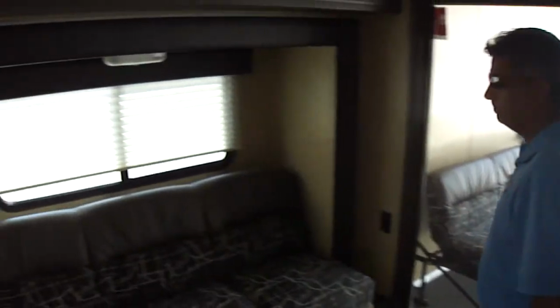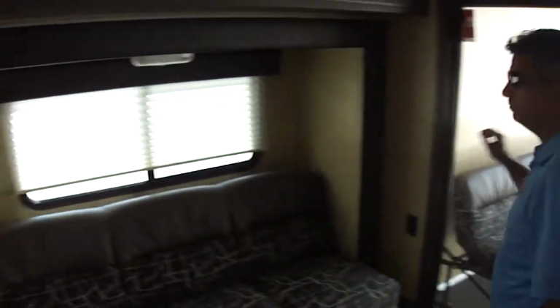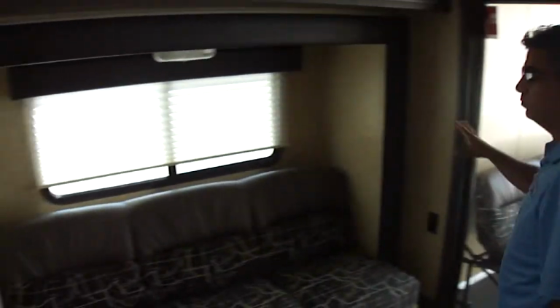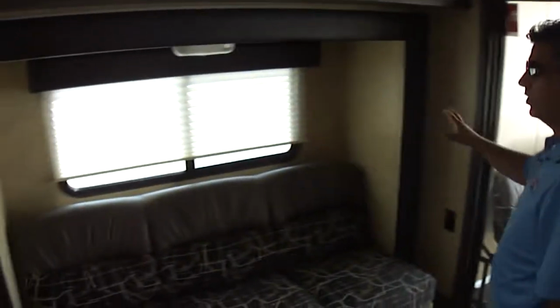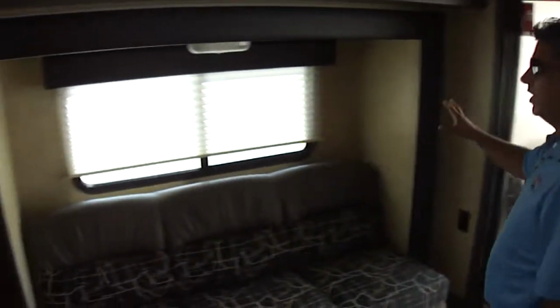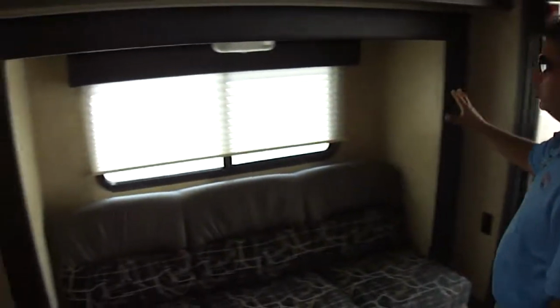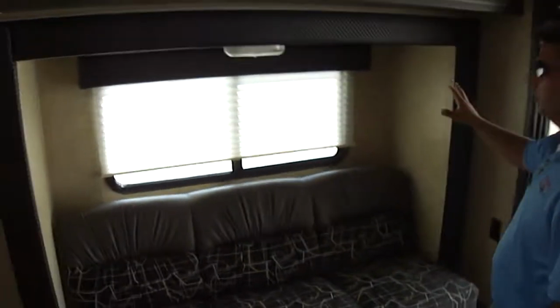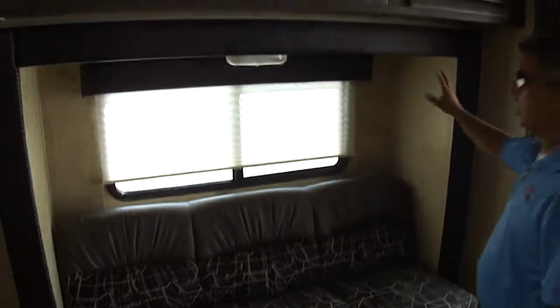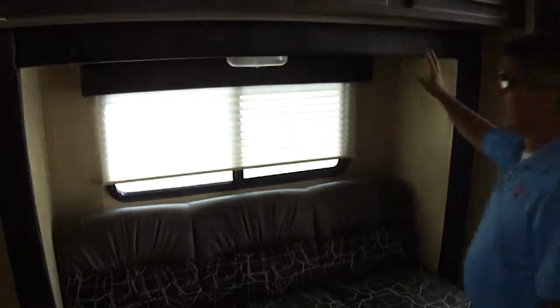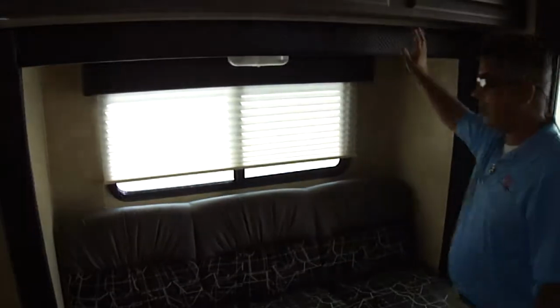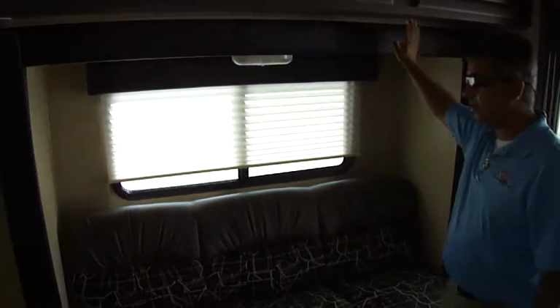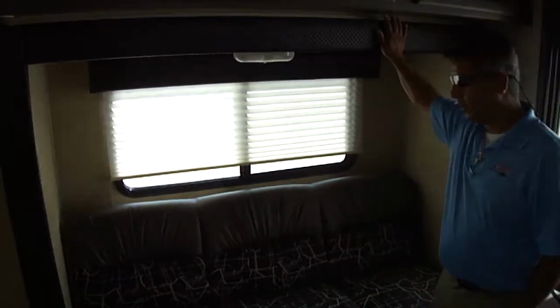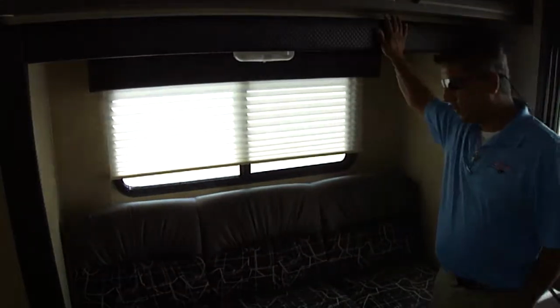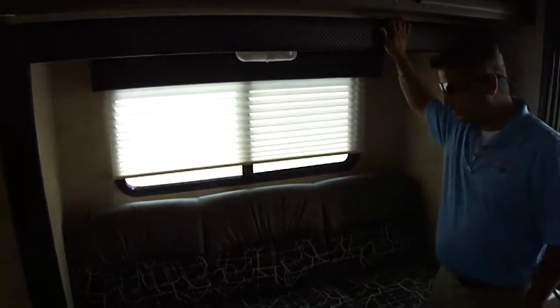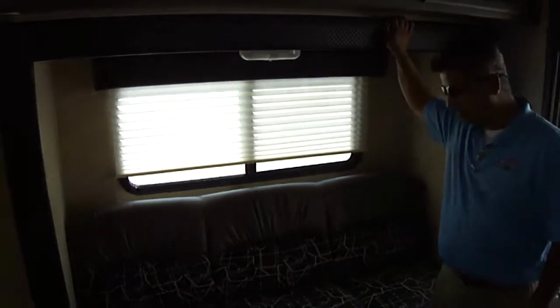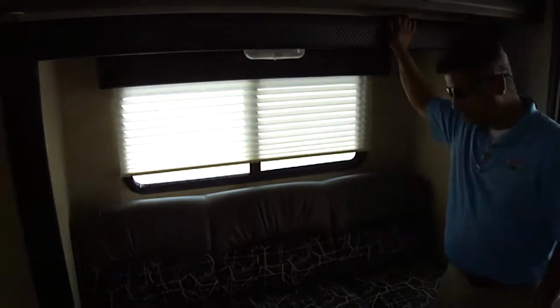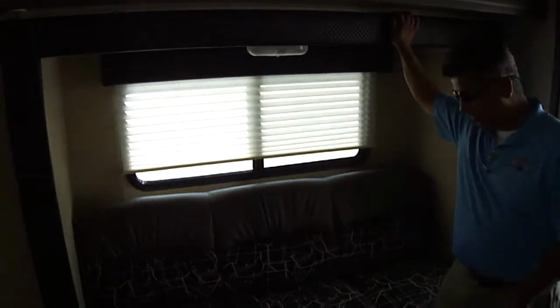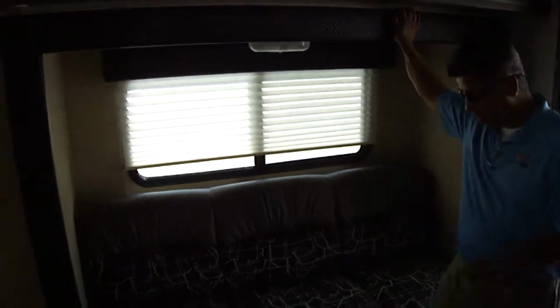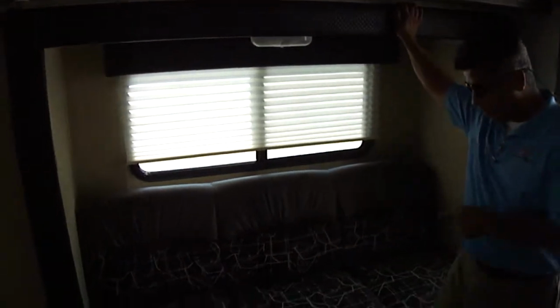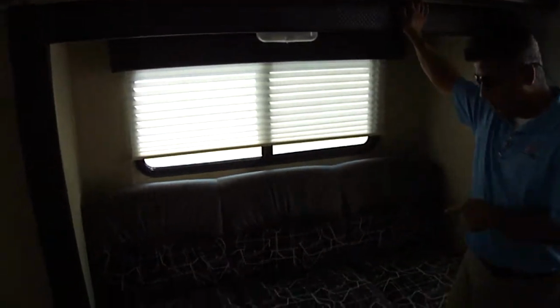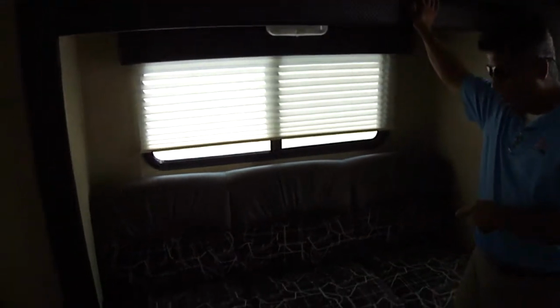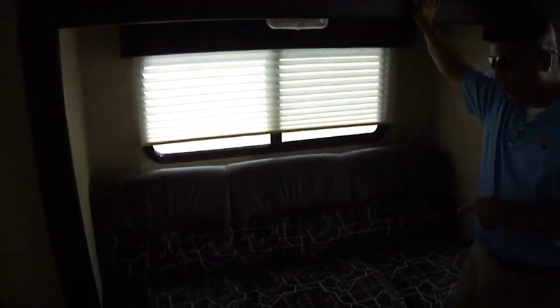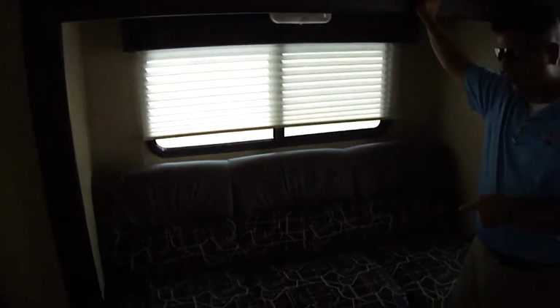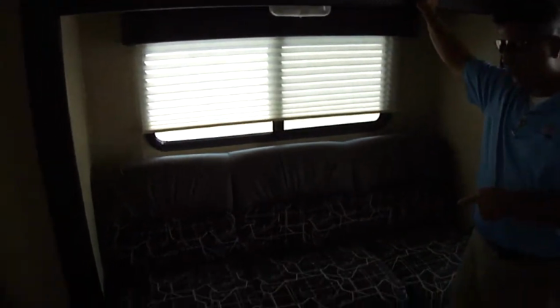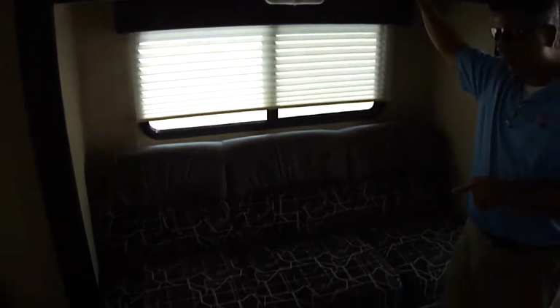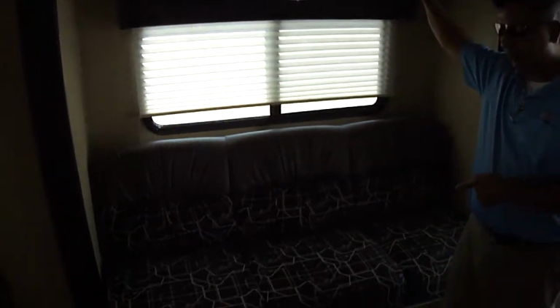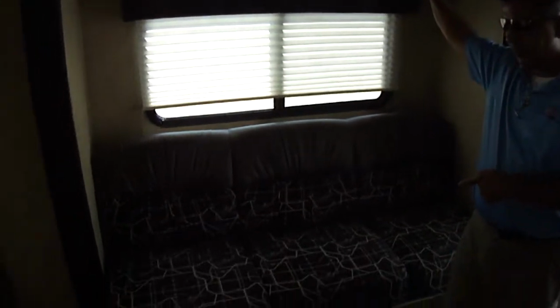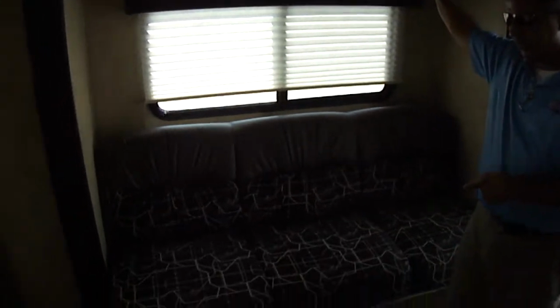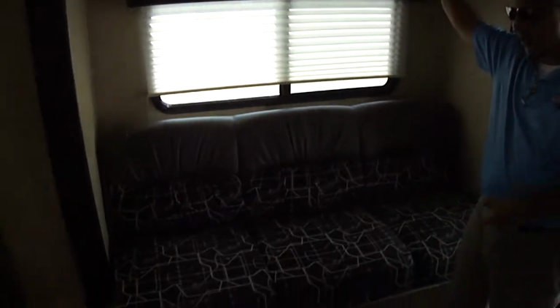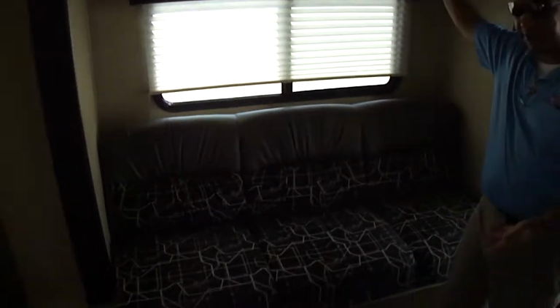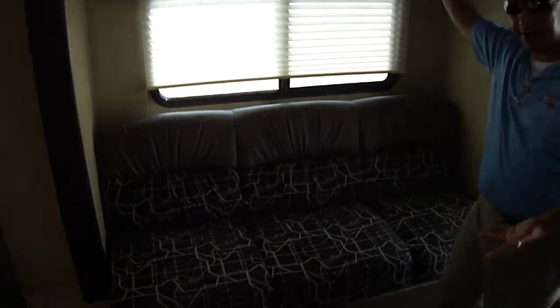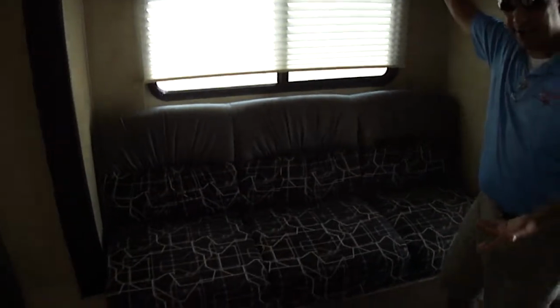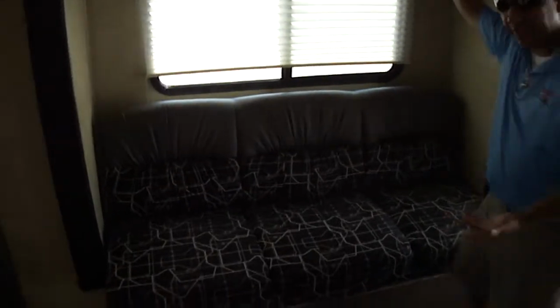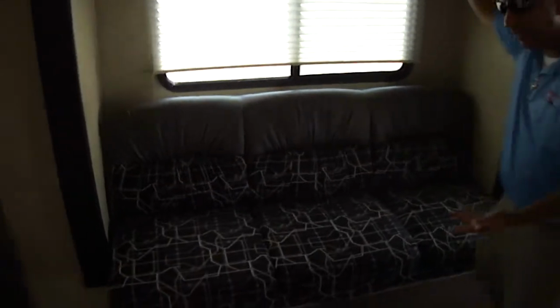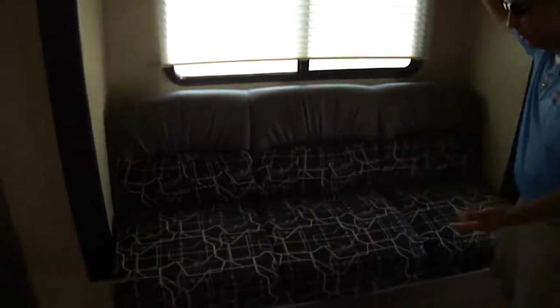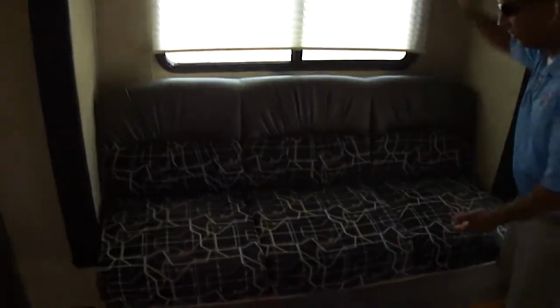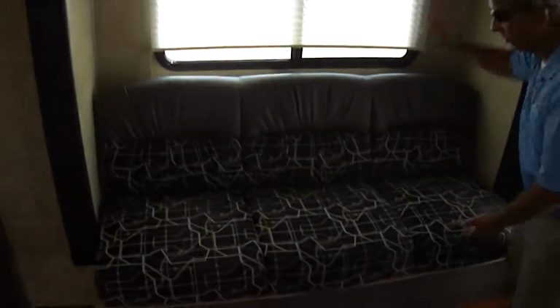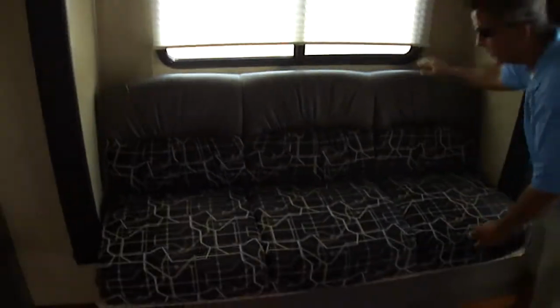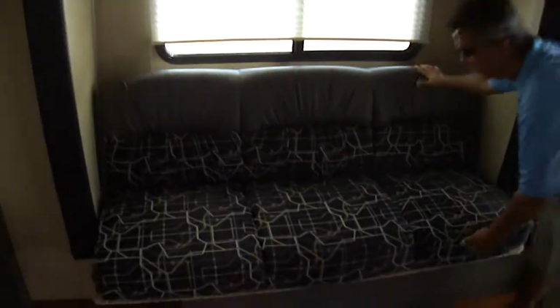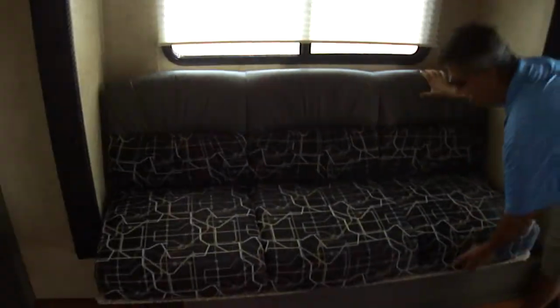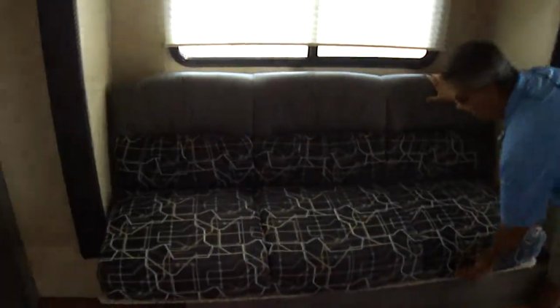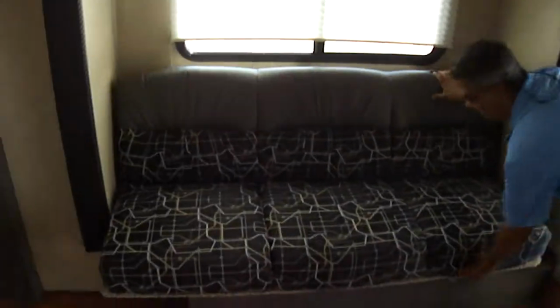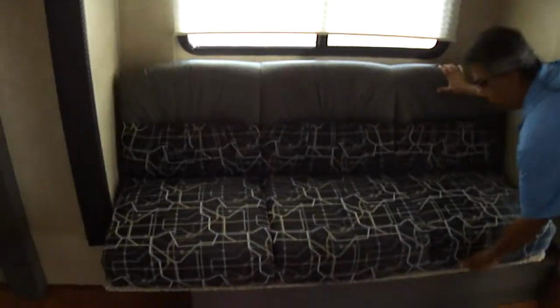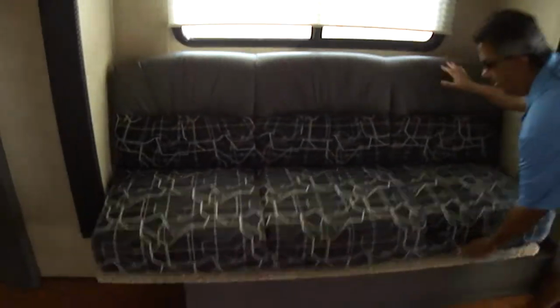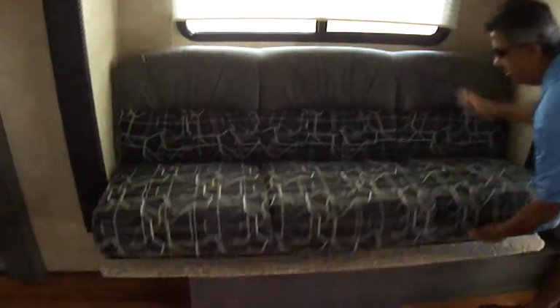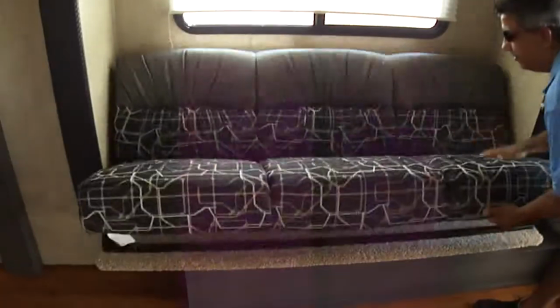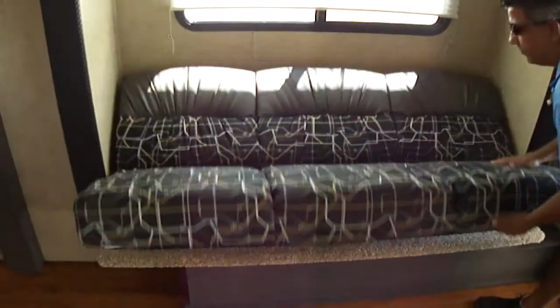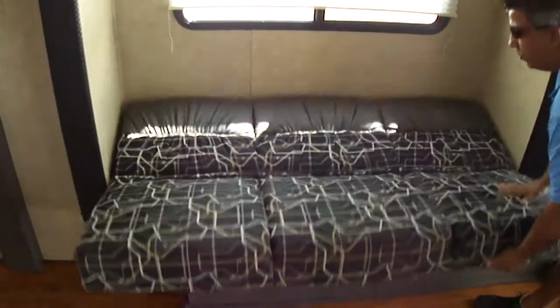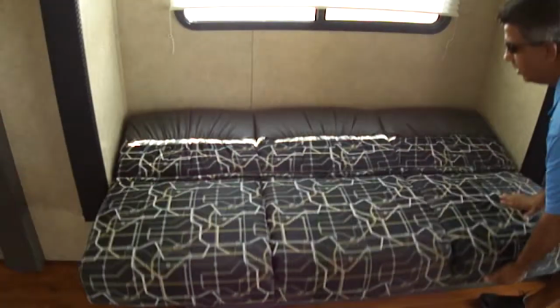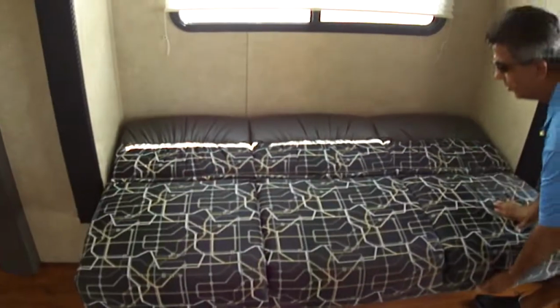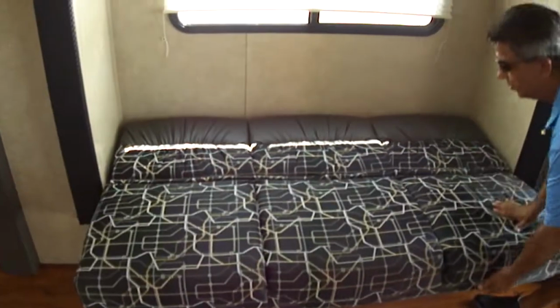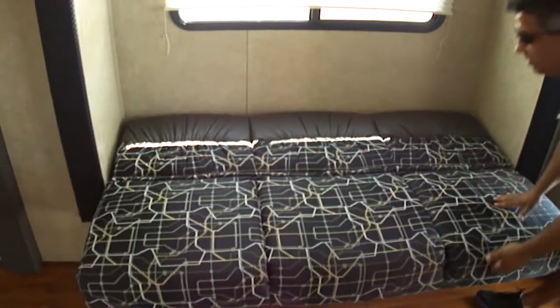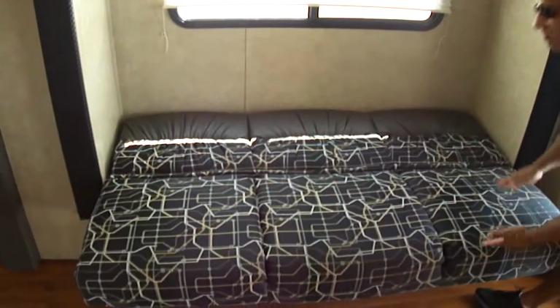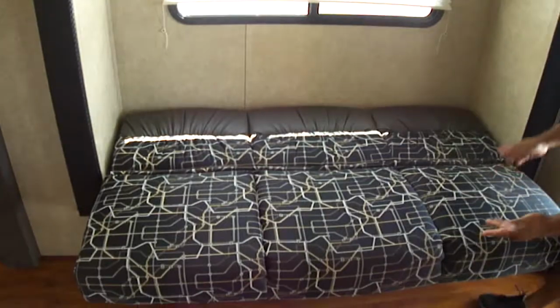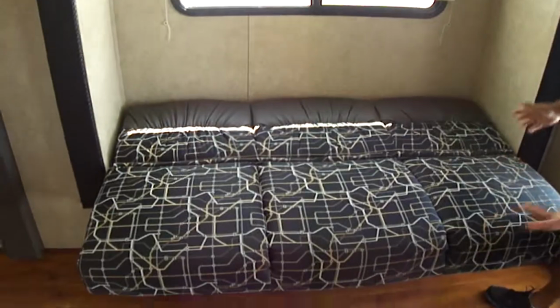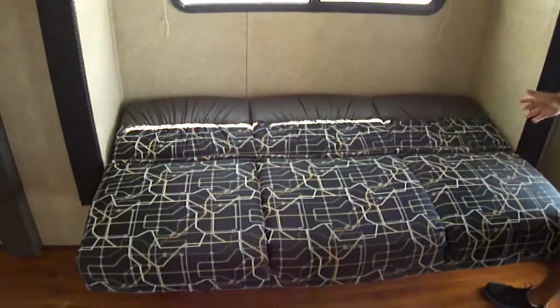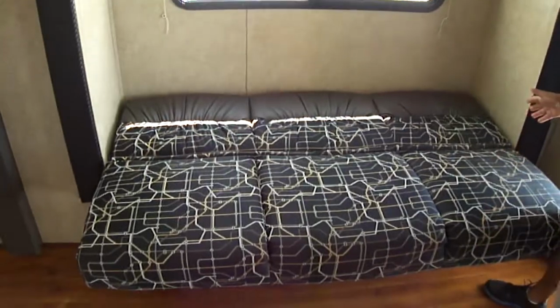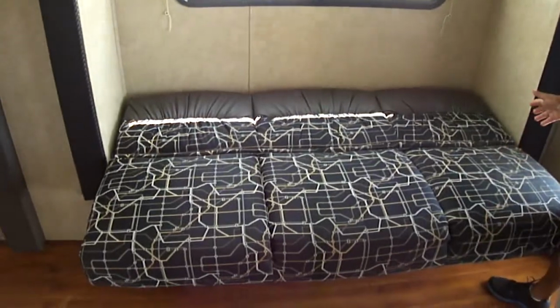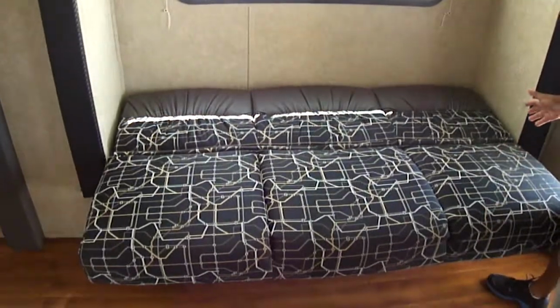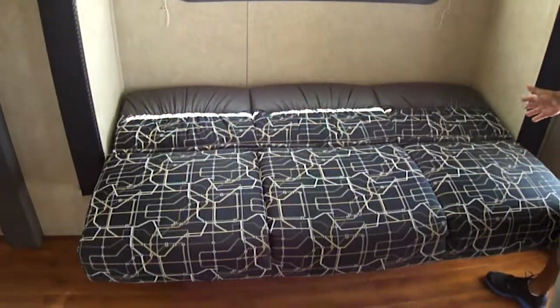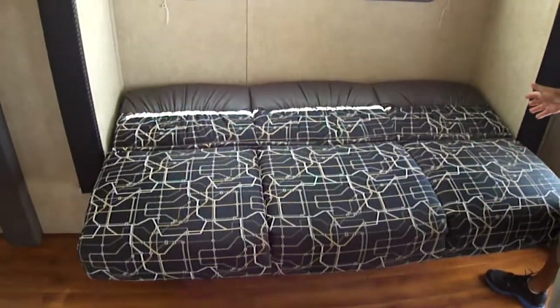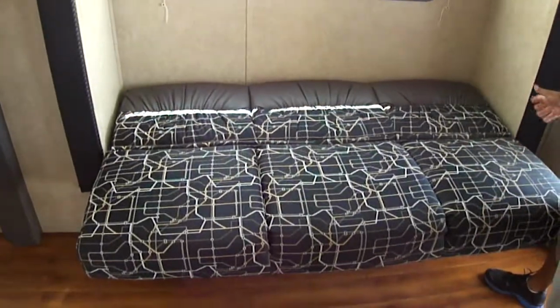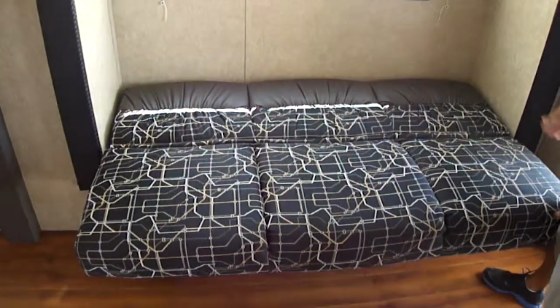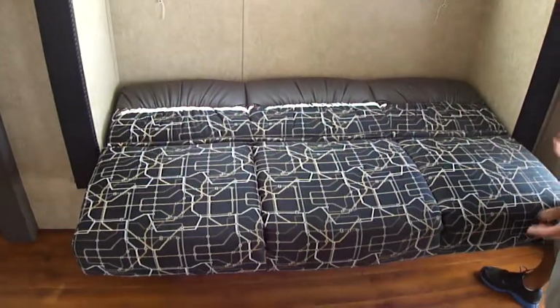We've got your slide-out here with your sofa. It turns into a bed — if you want to do it, it takes just a second.